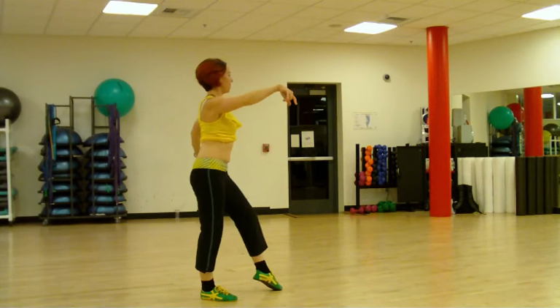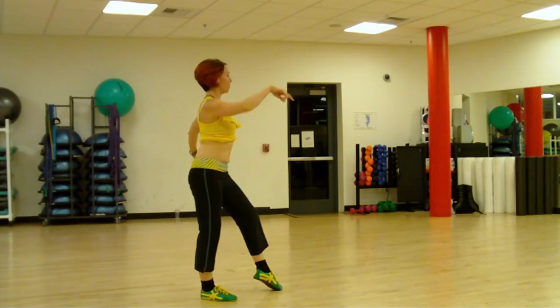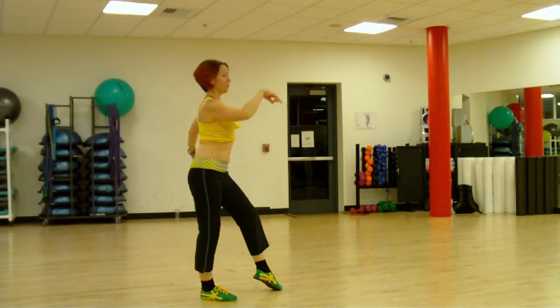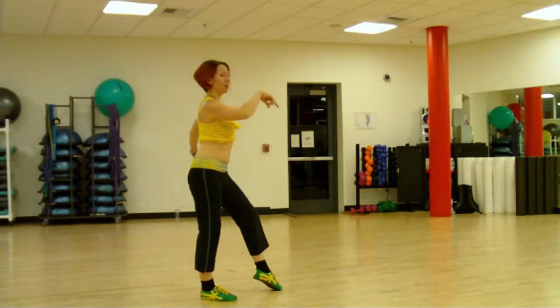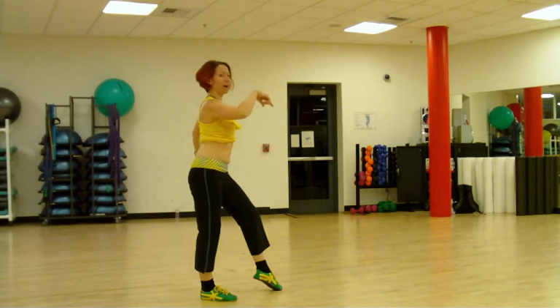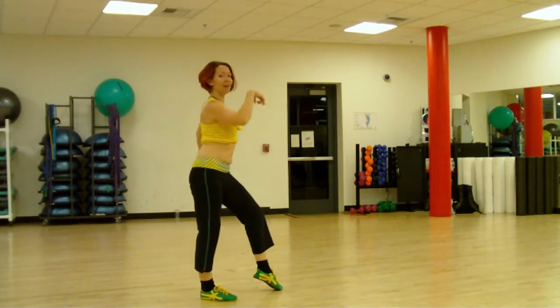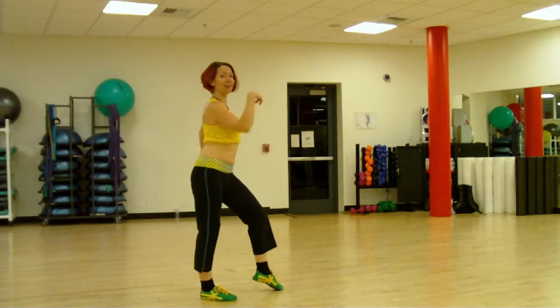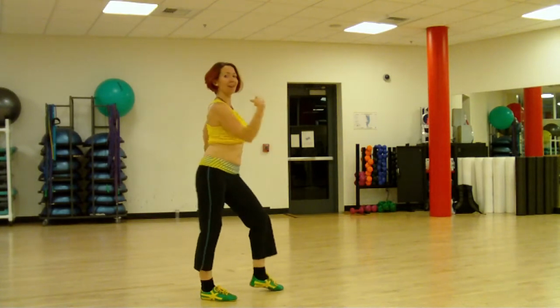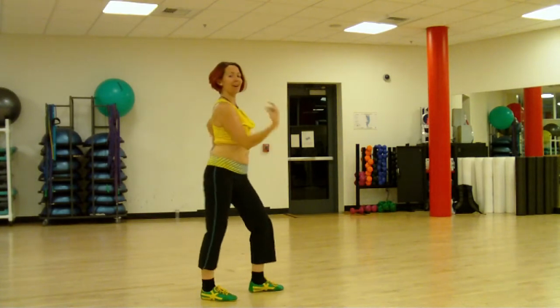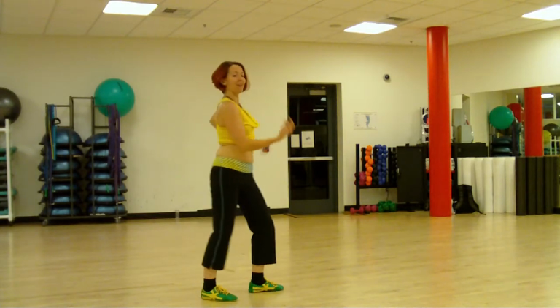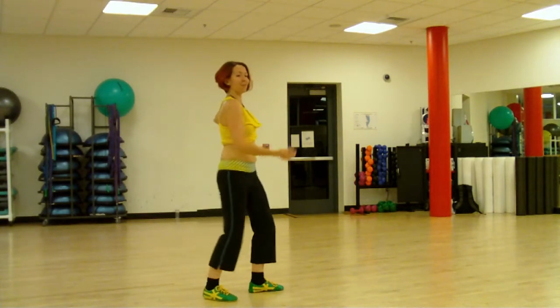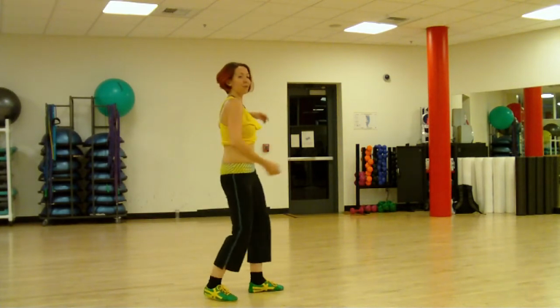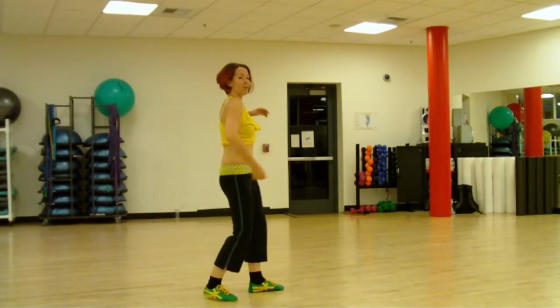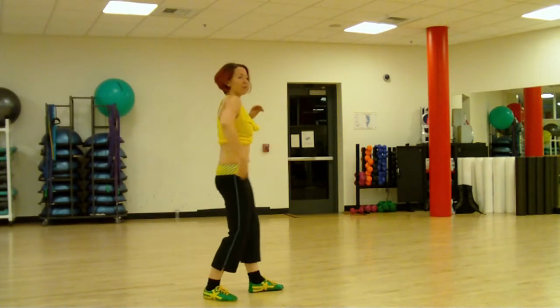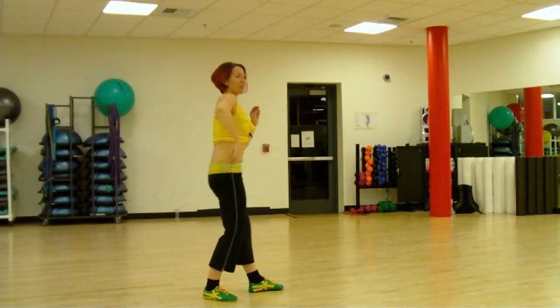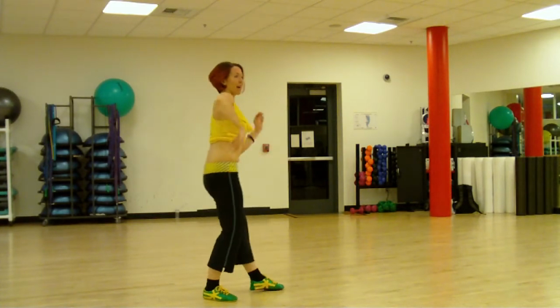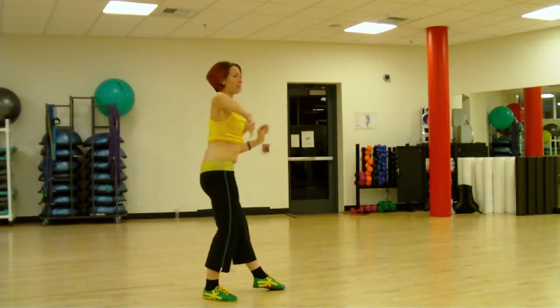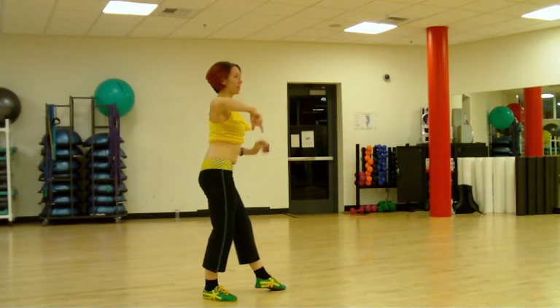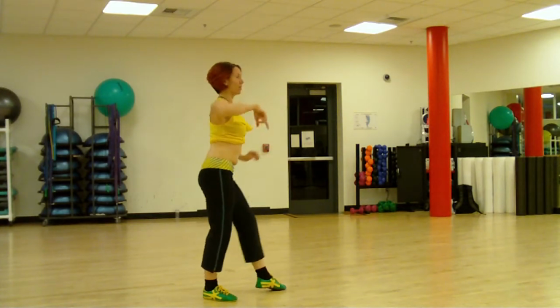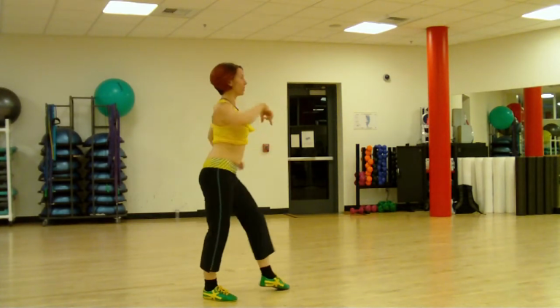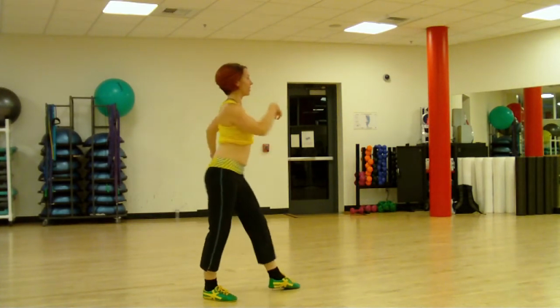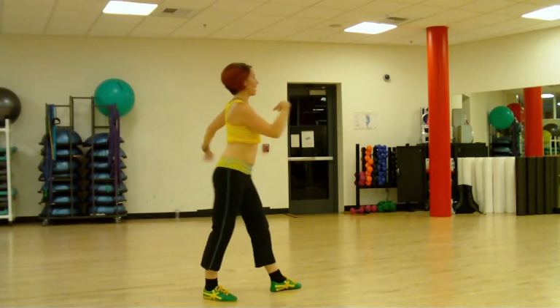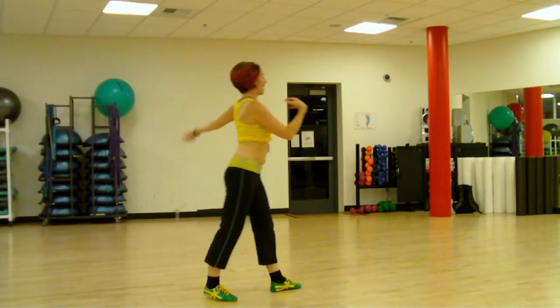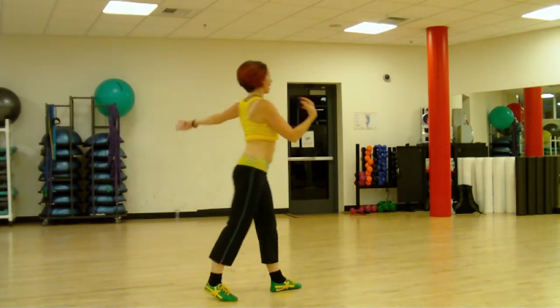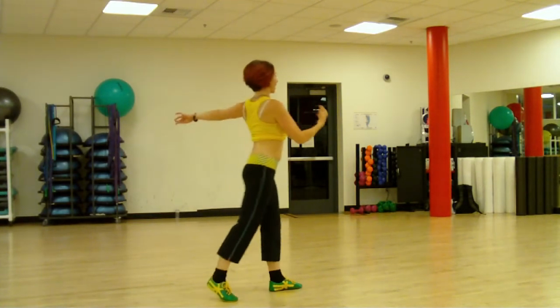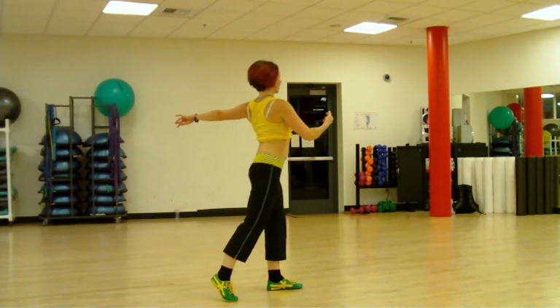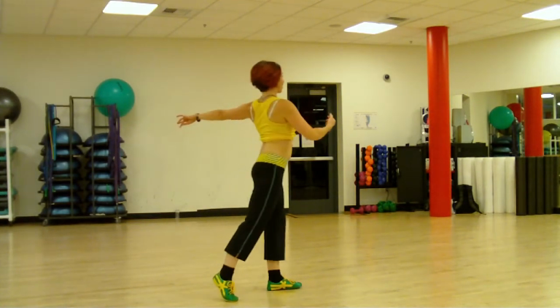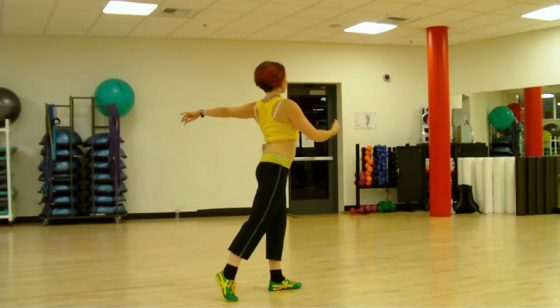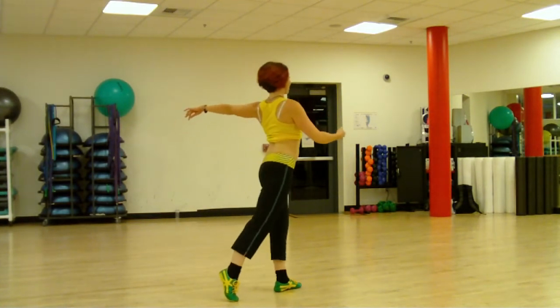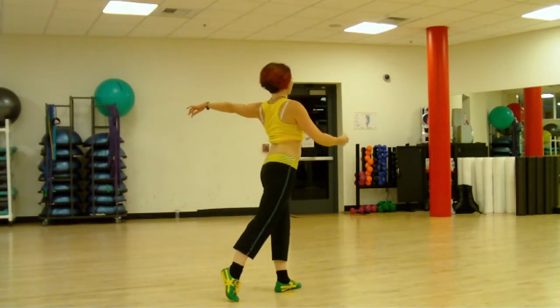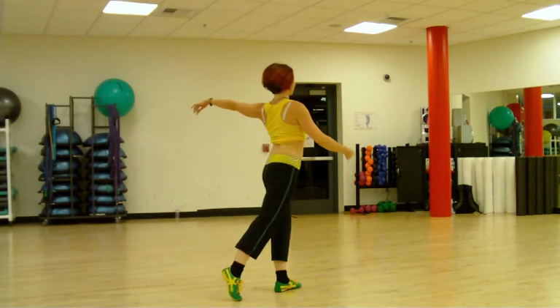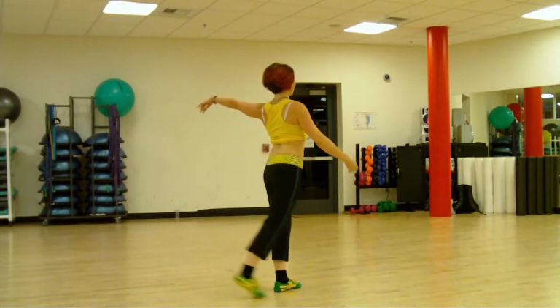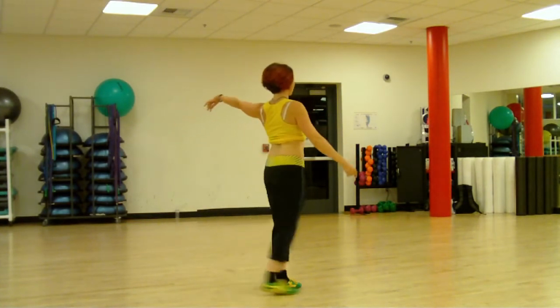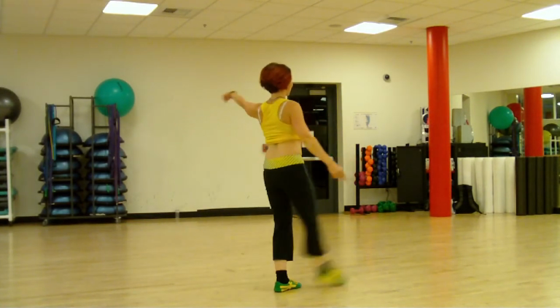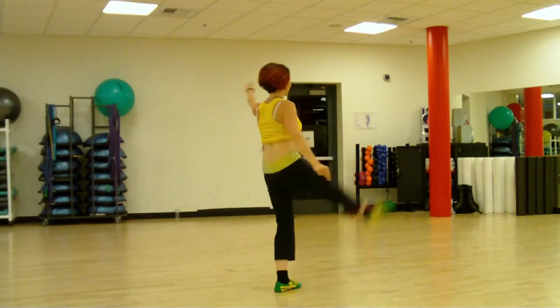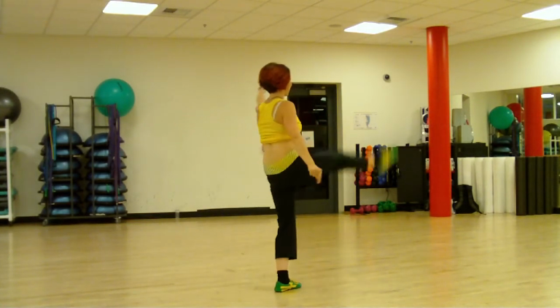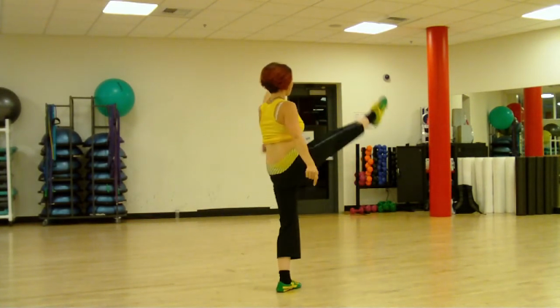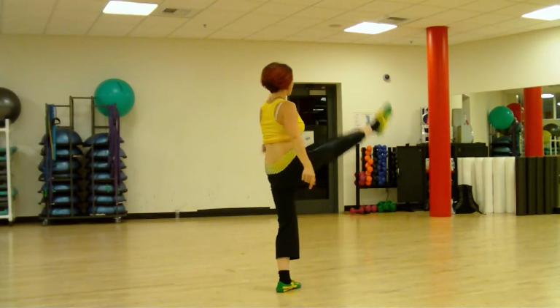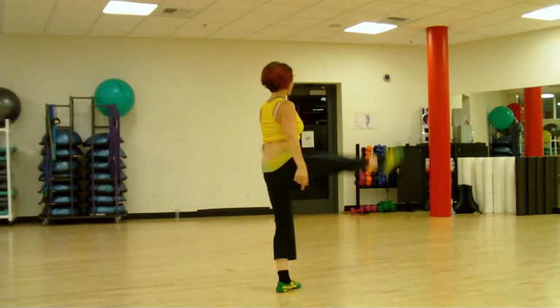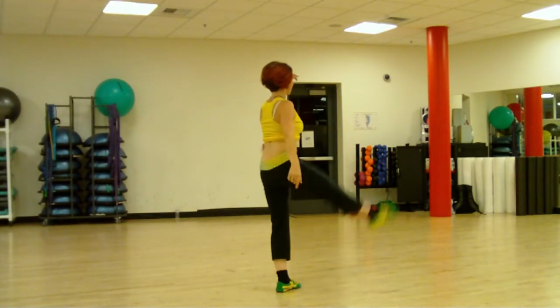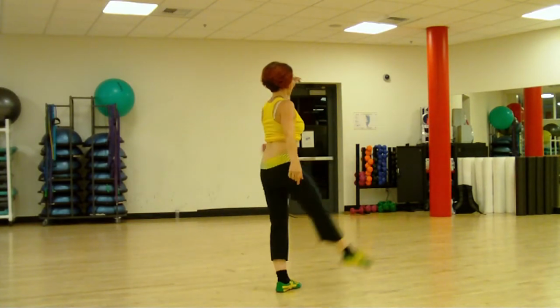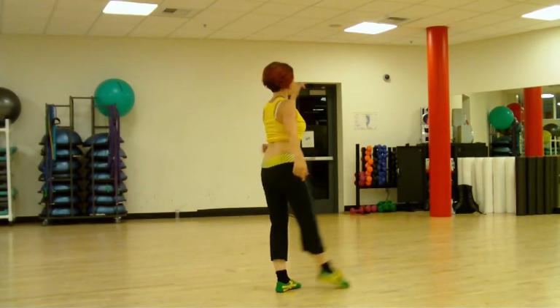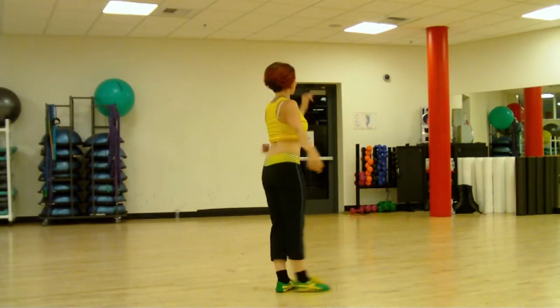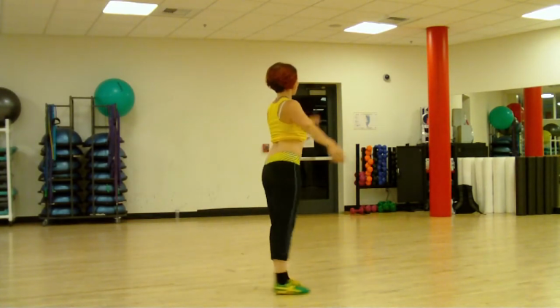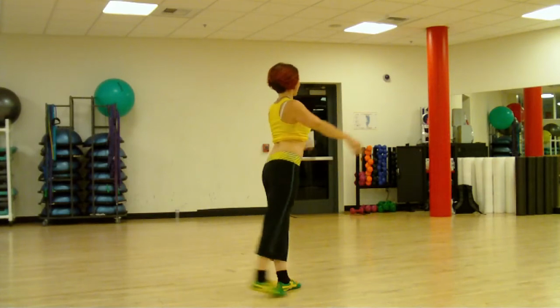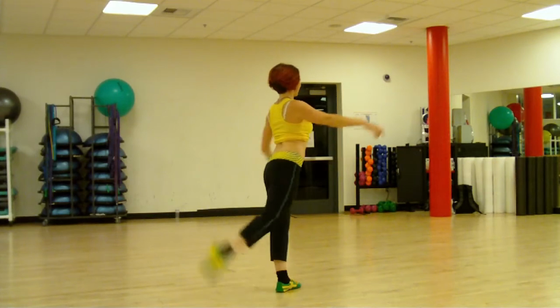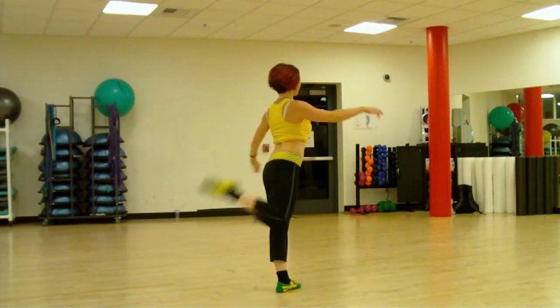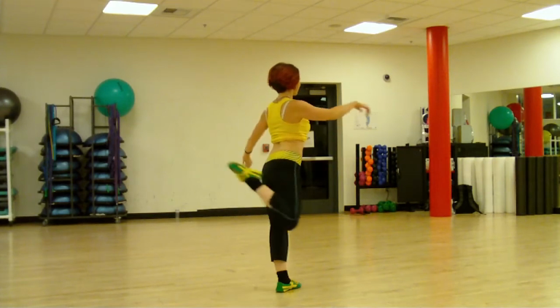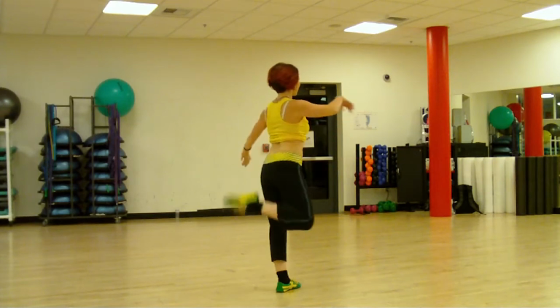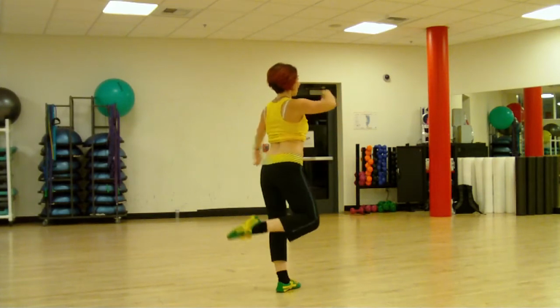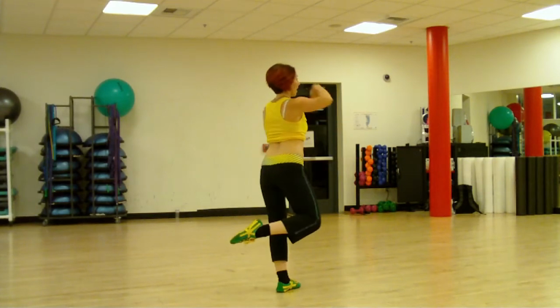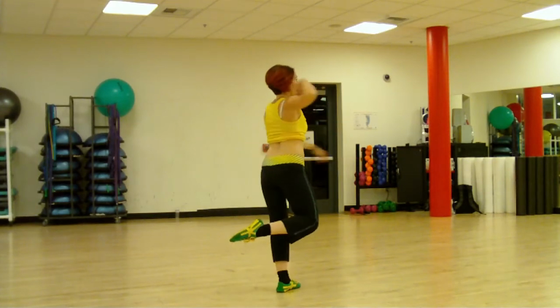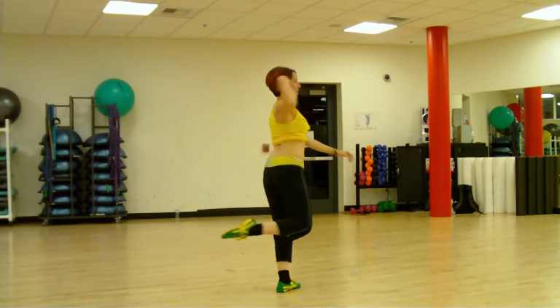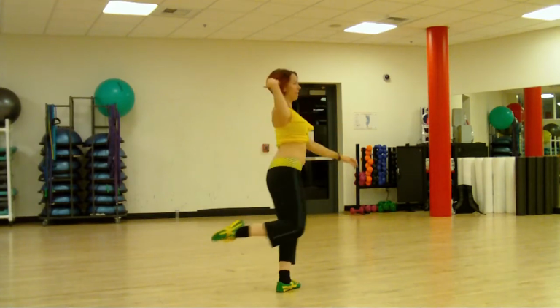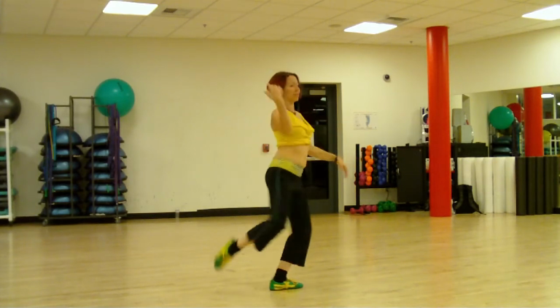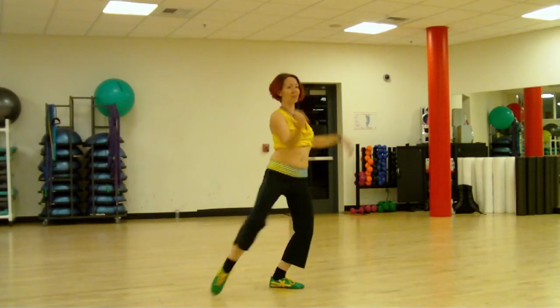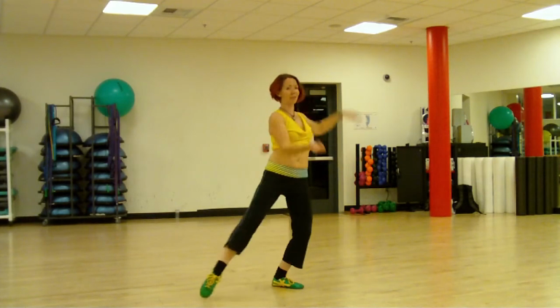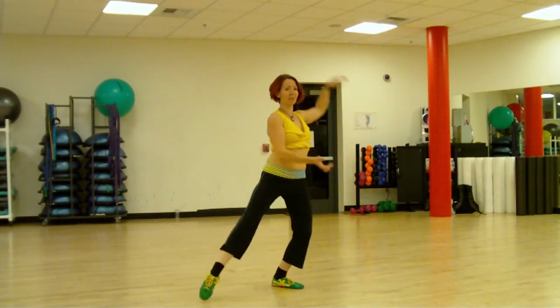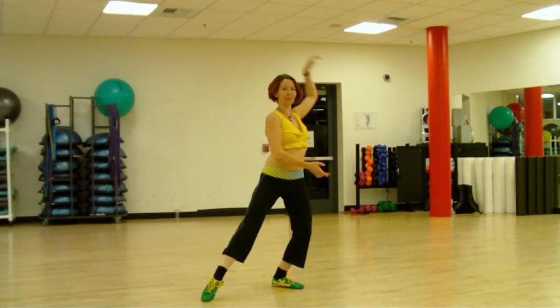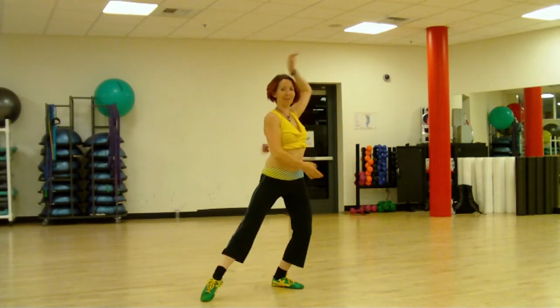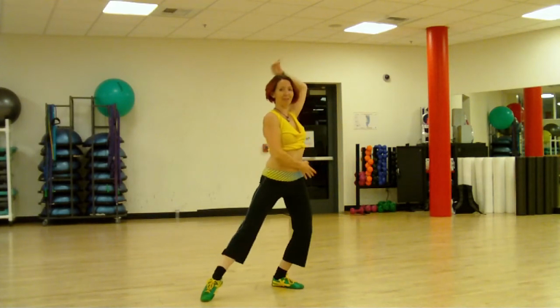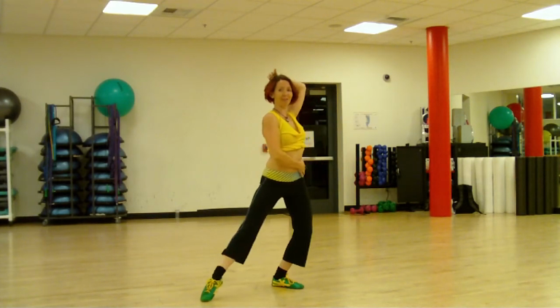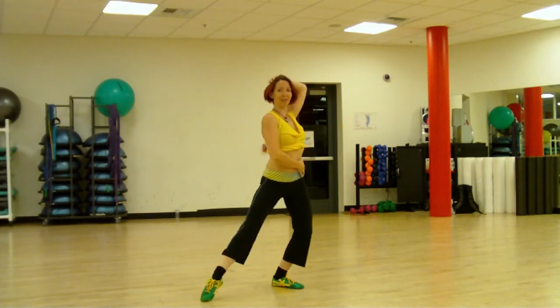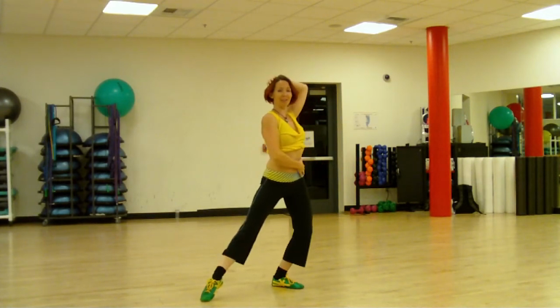And we rock forward and backwards, kick the right foot all the way up and back and then turn to face front.